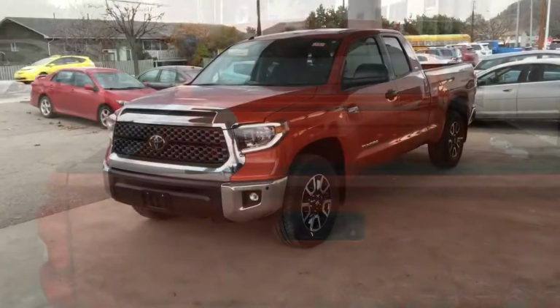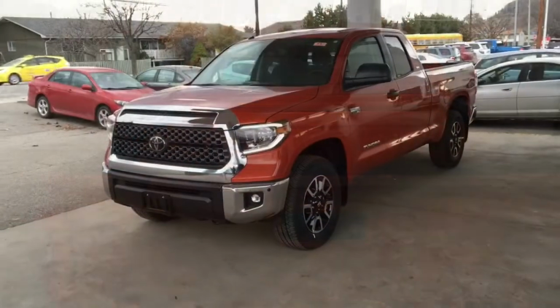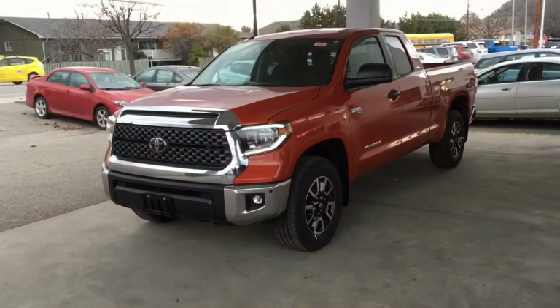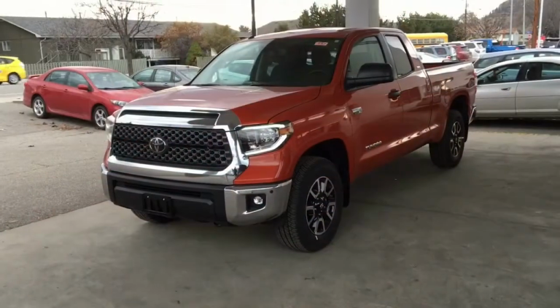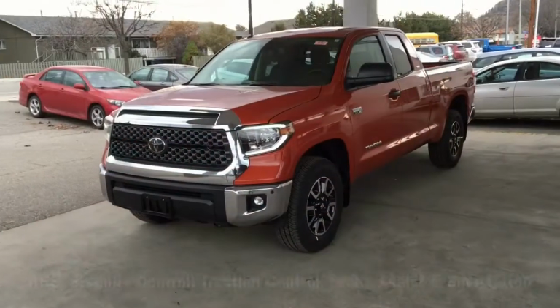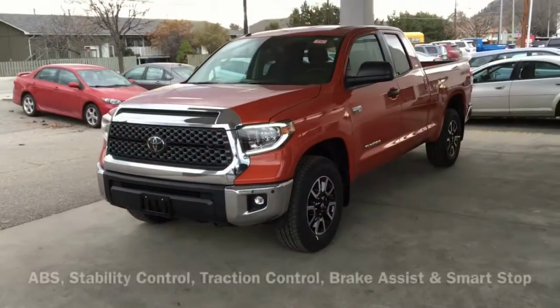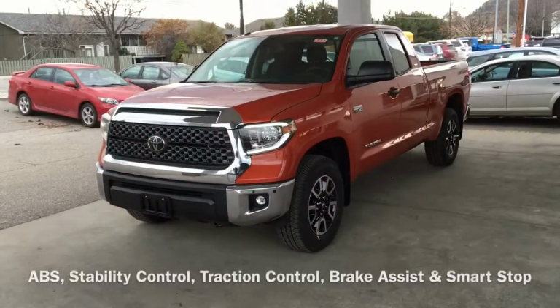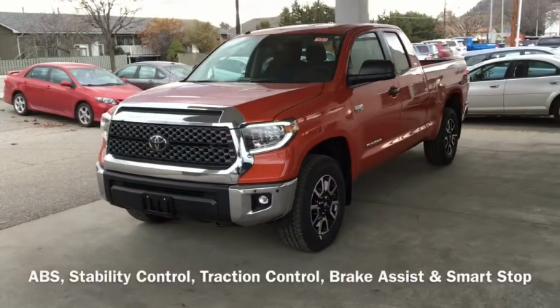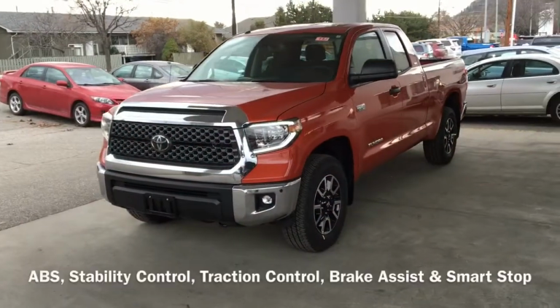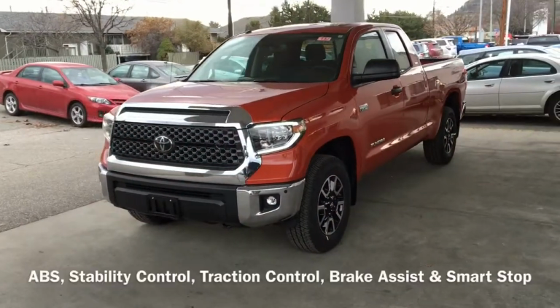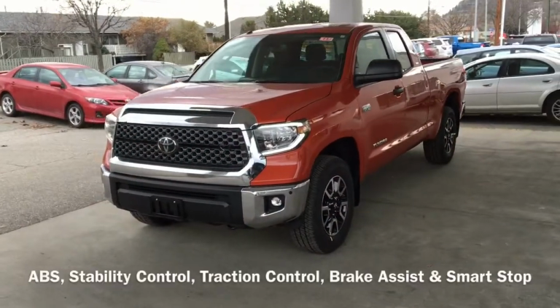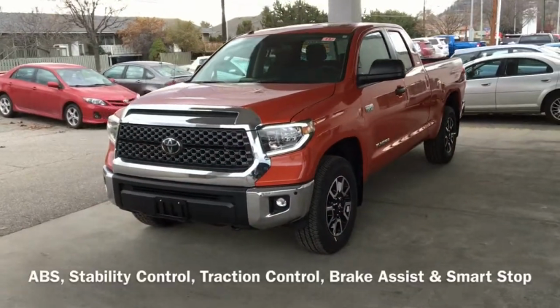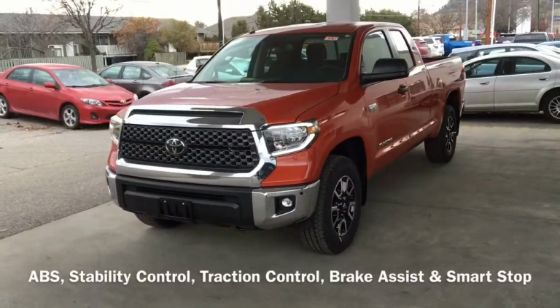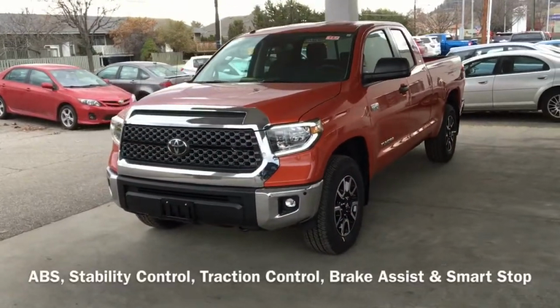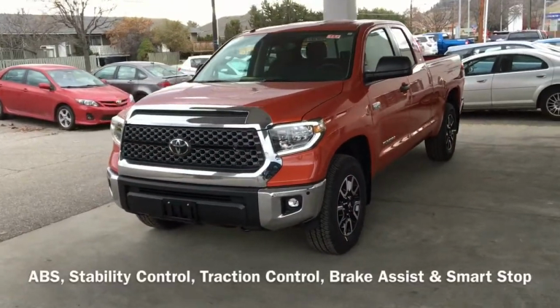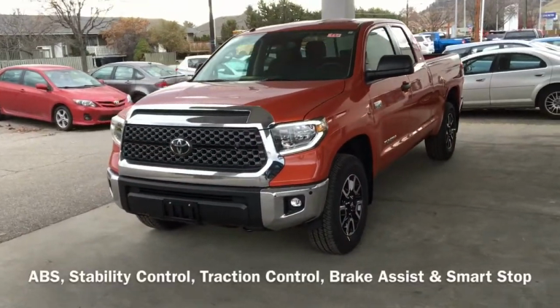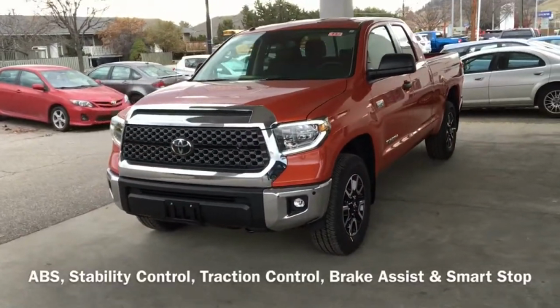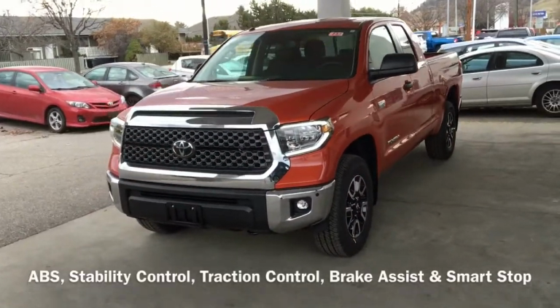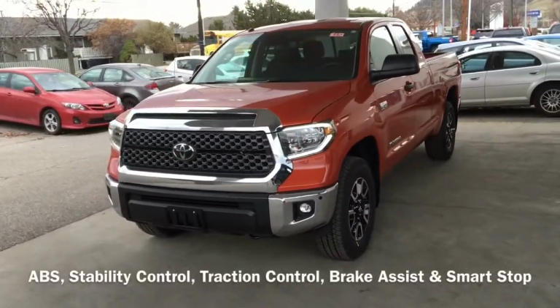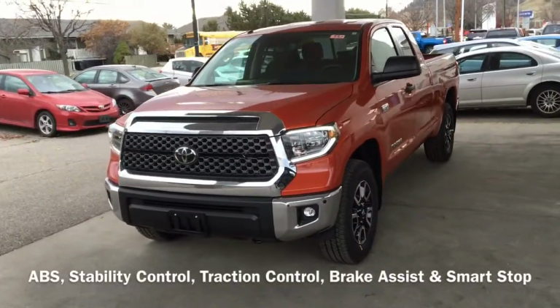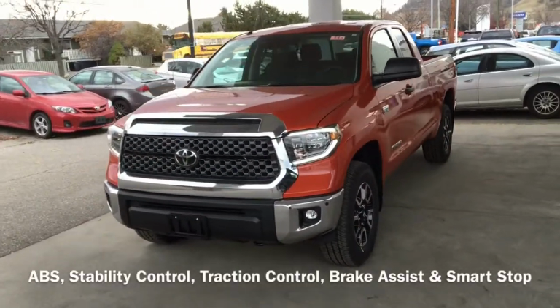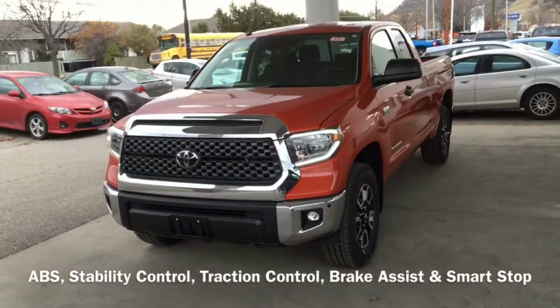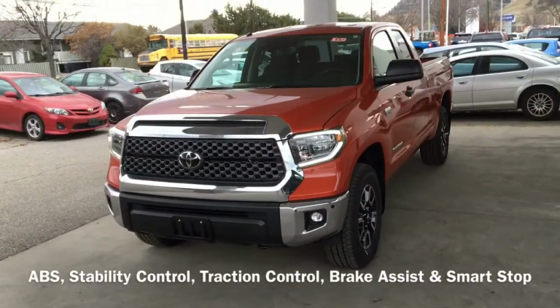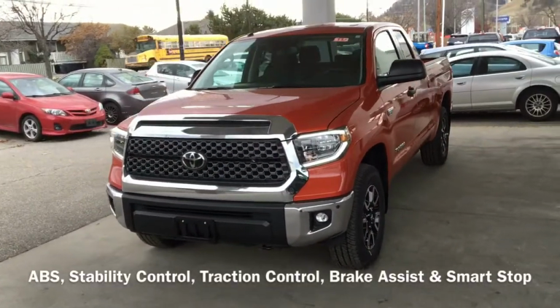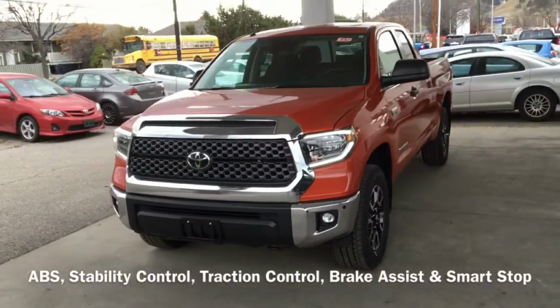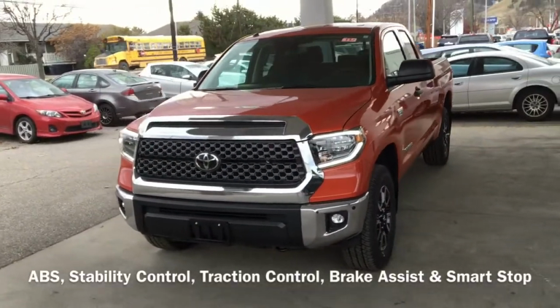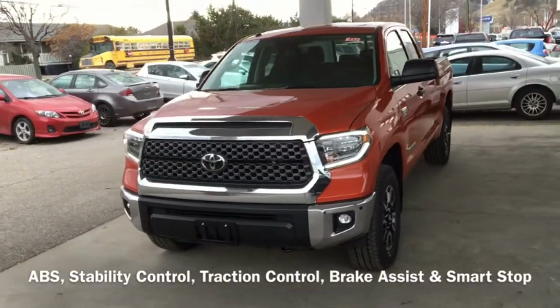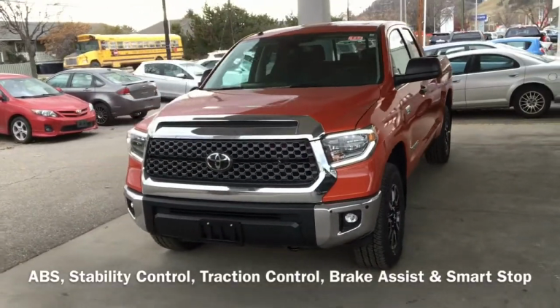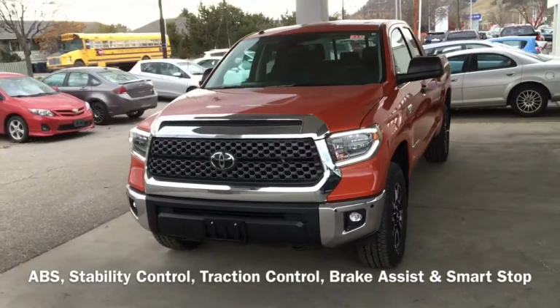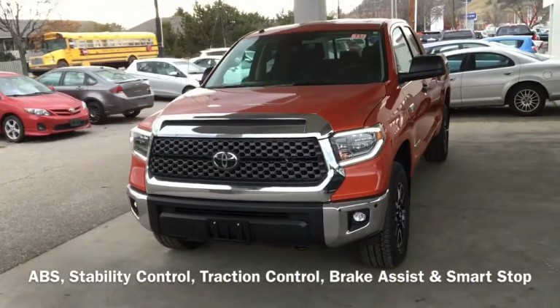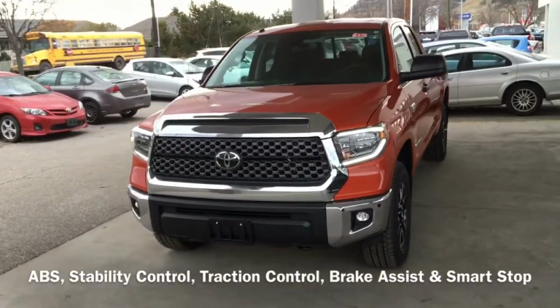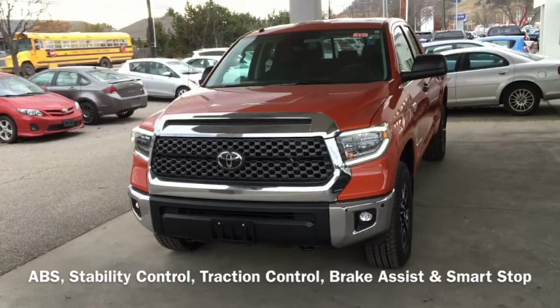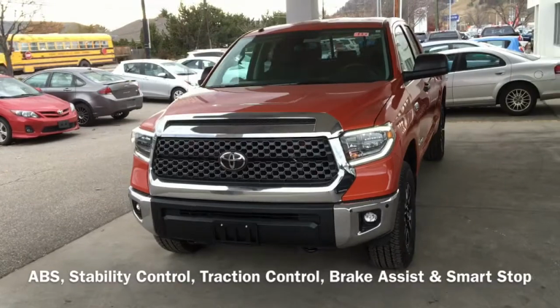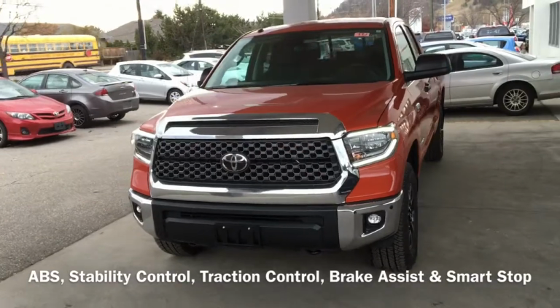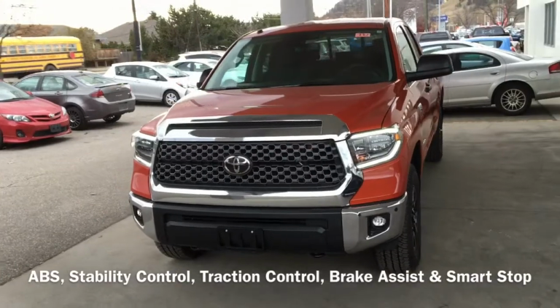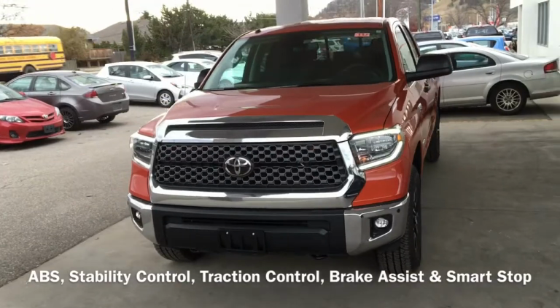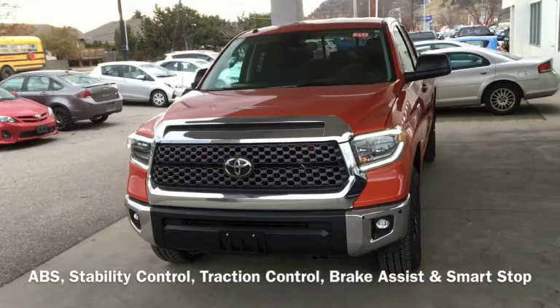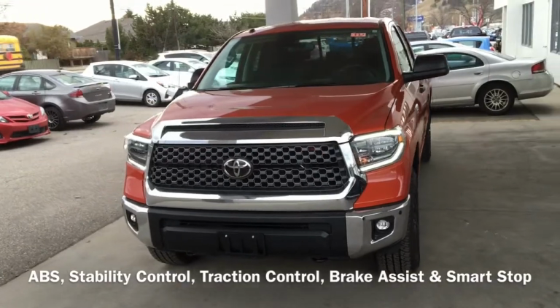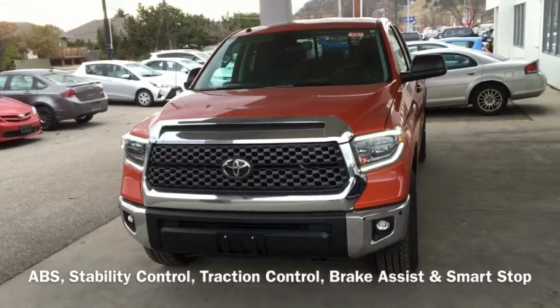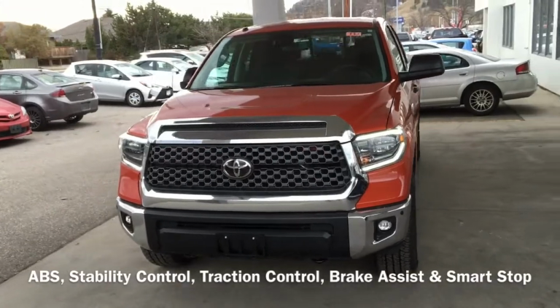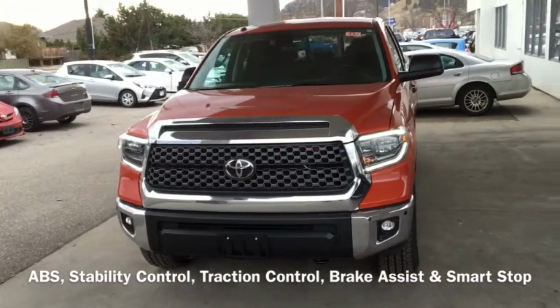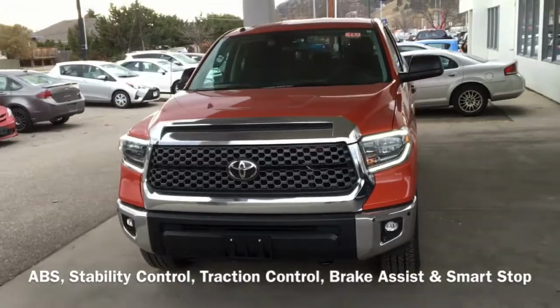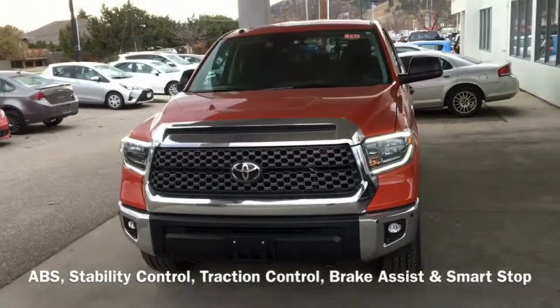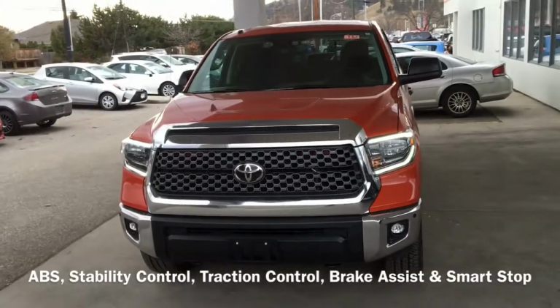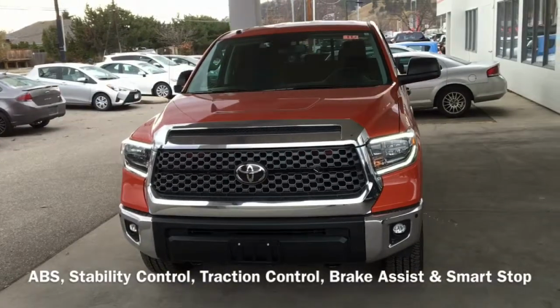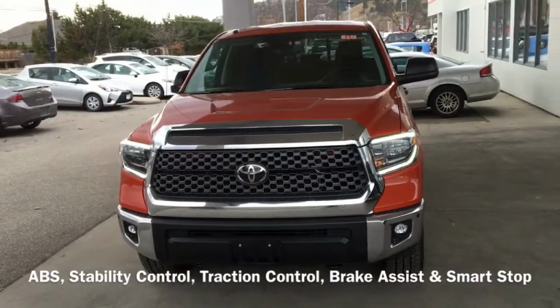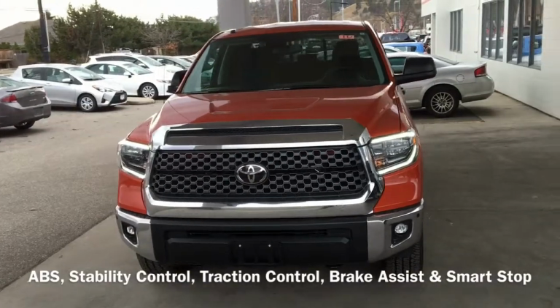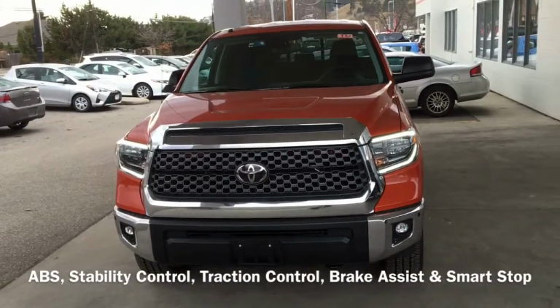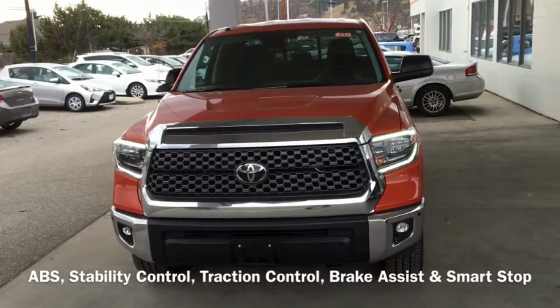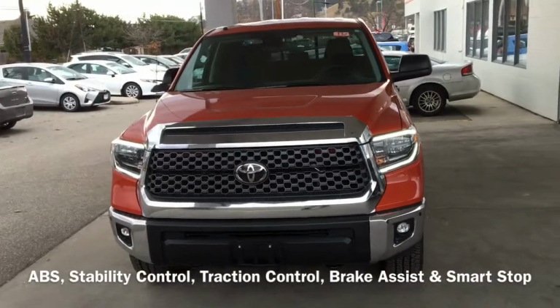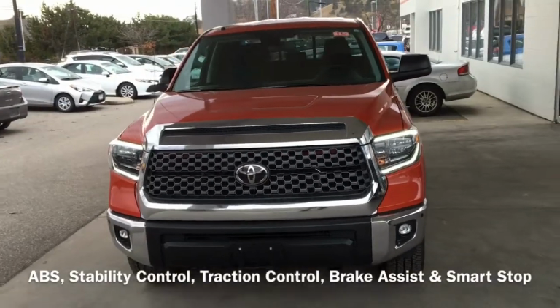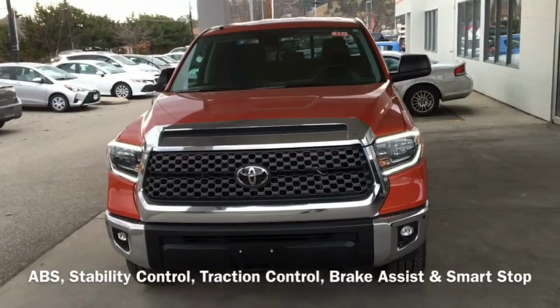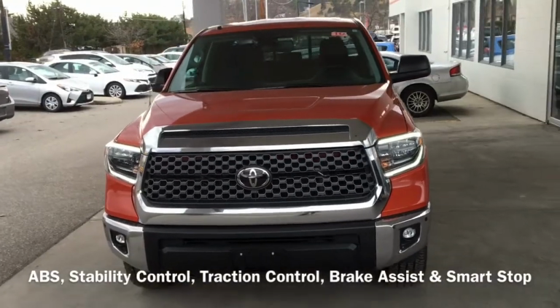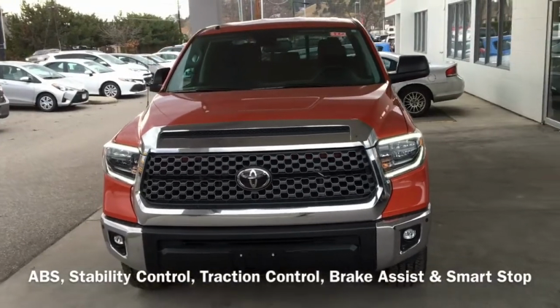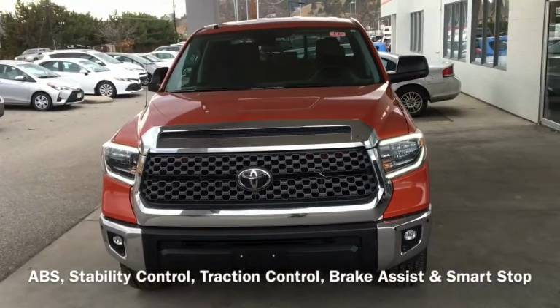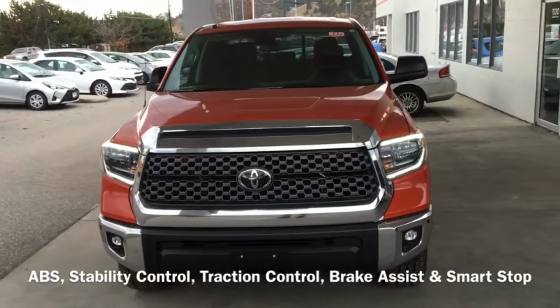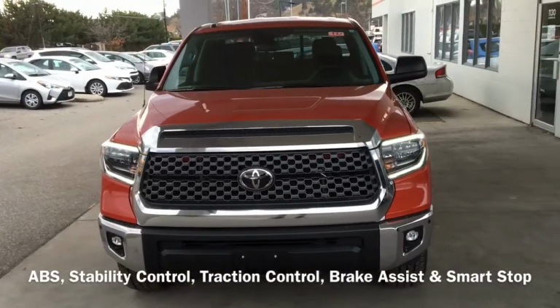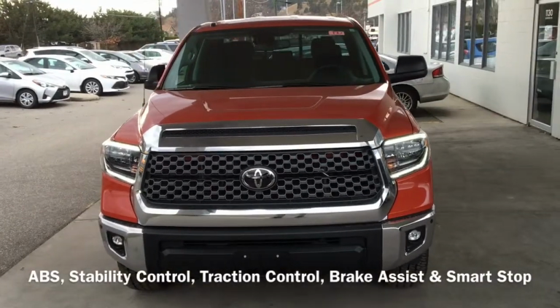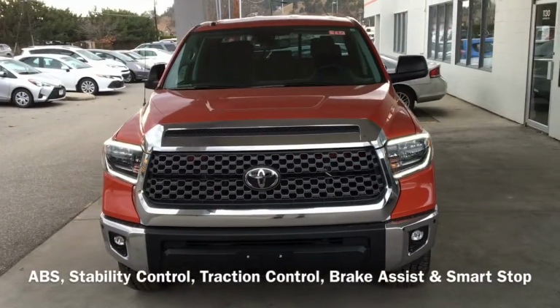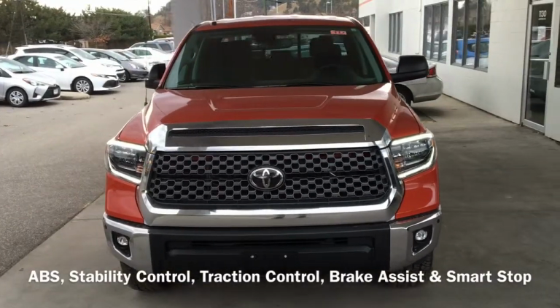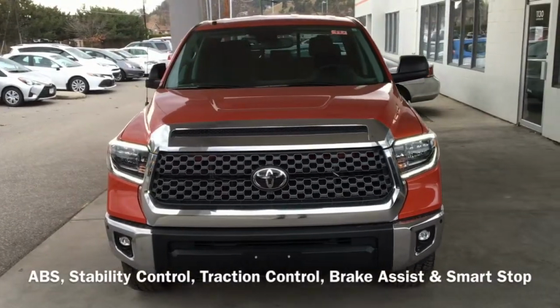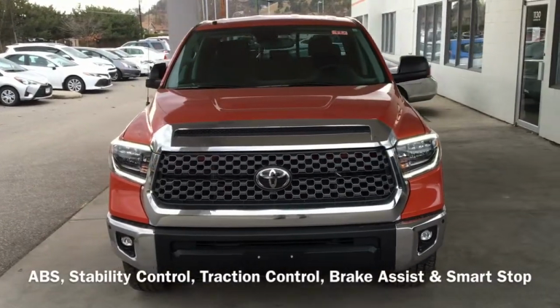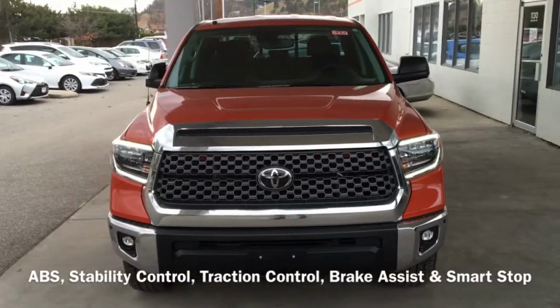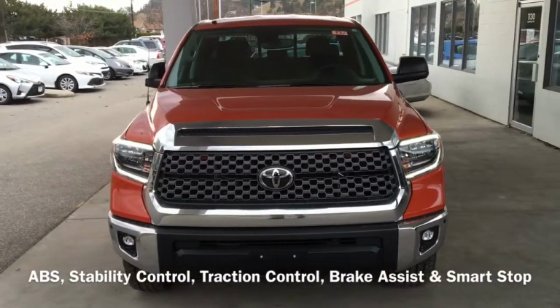The Tundra has an aggressive purpose-built look and it's equipped with LED headlights, fog lights and Toyota's Star Safety System.